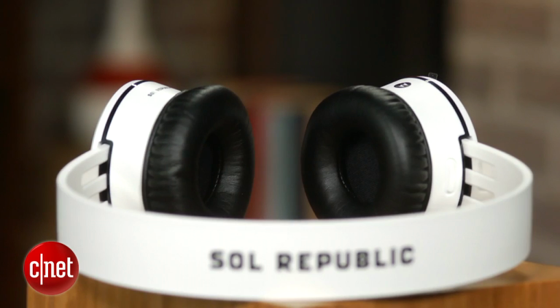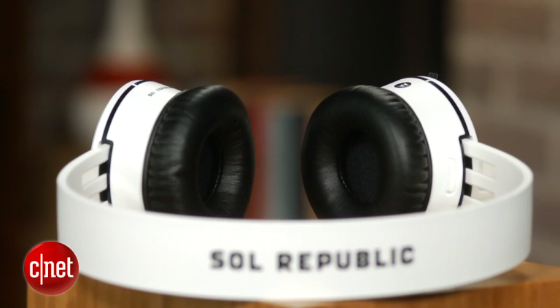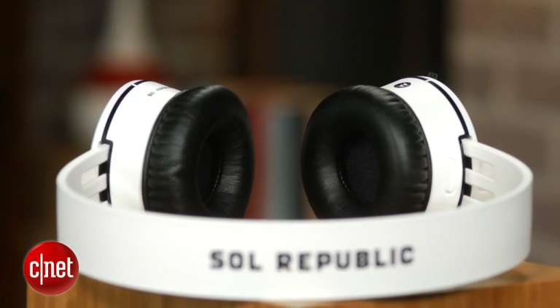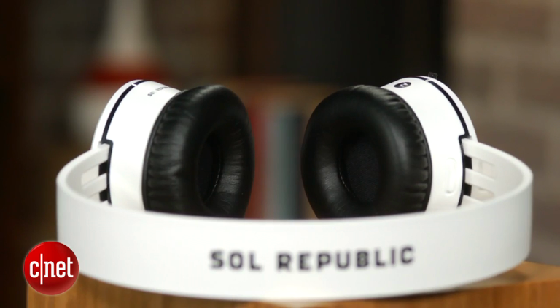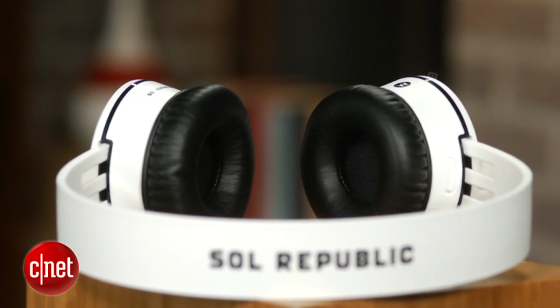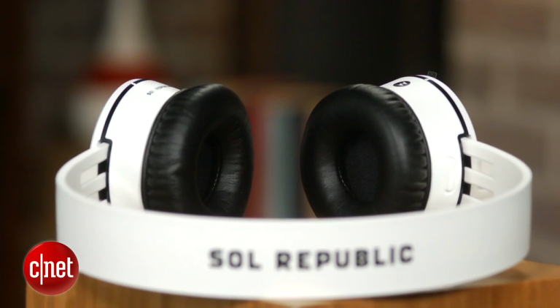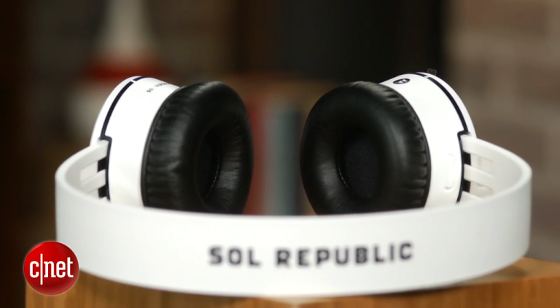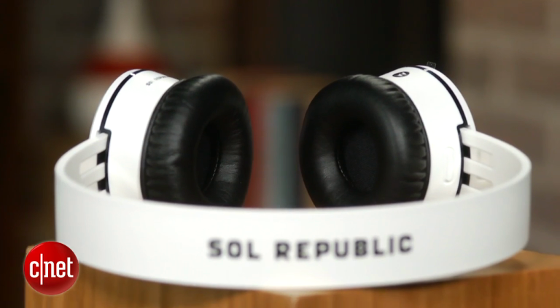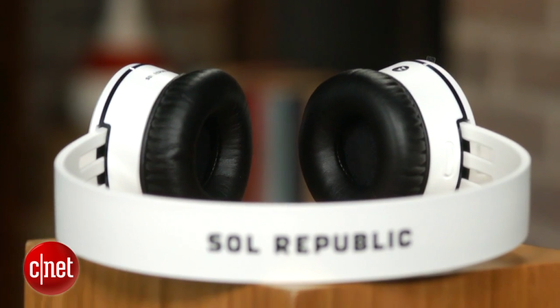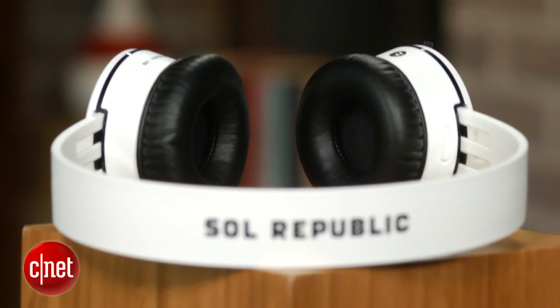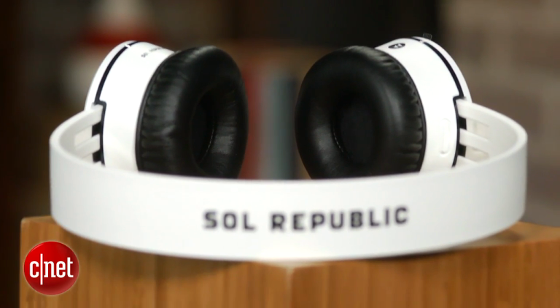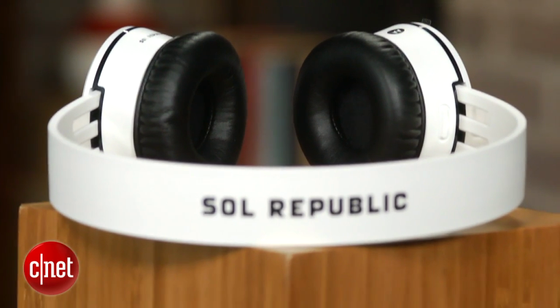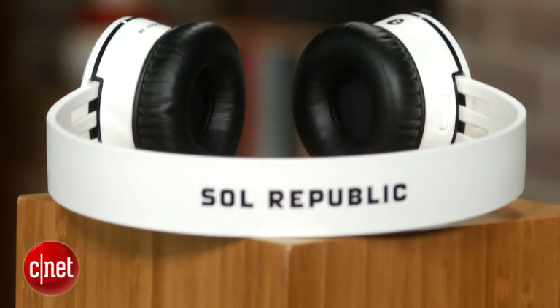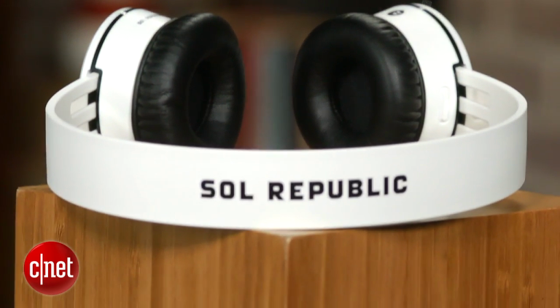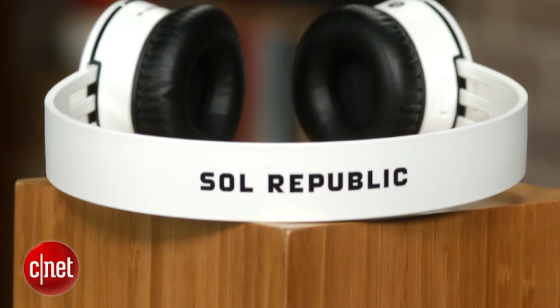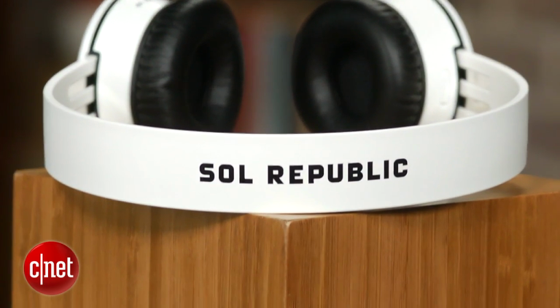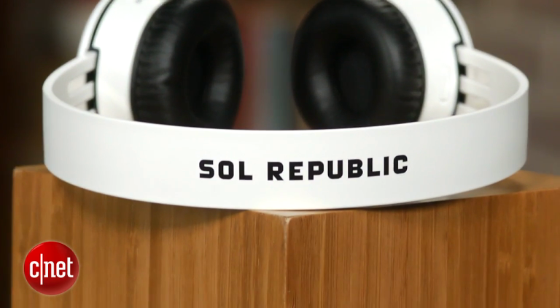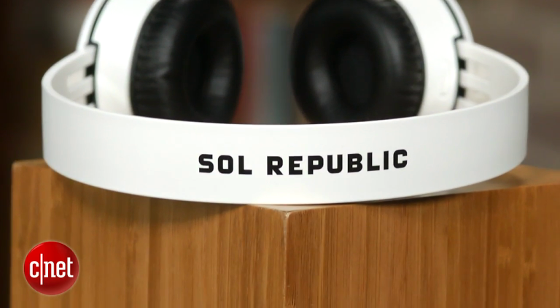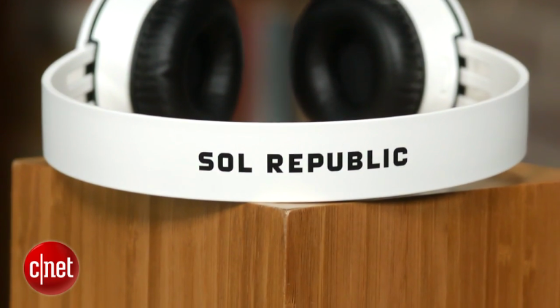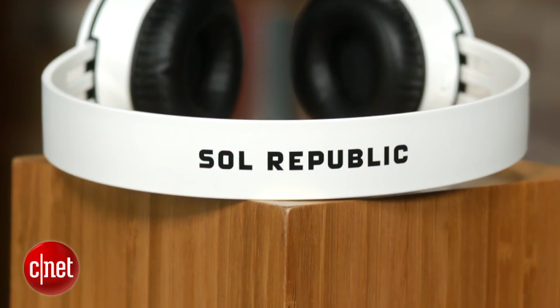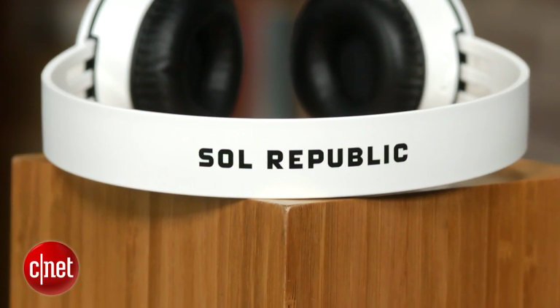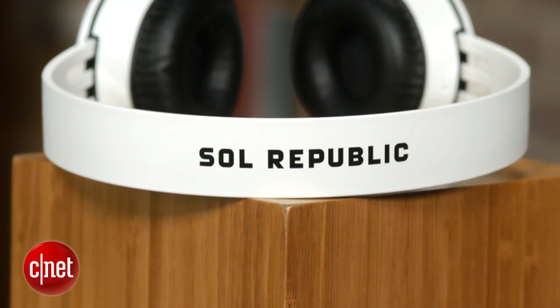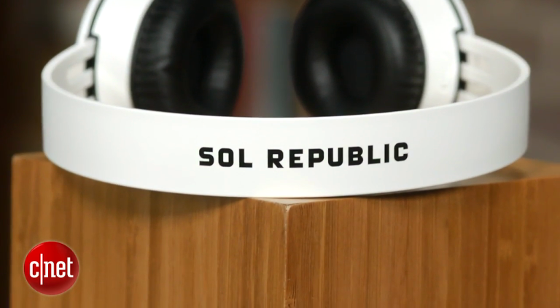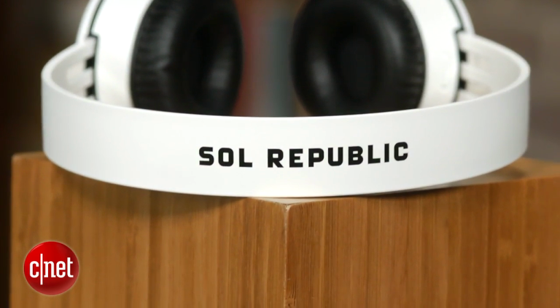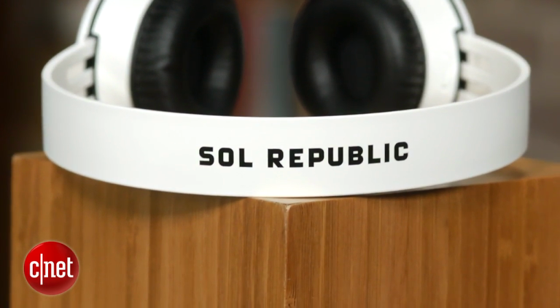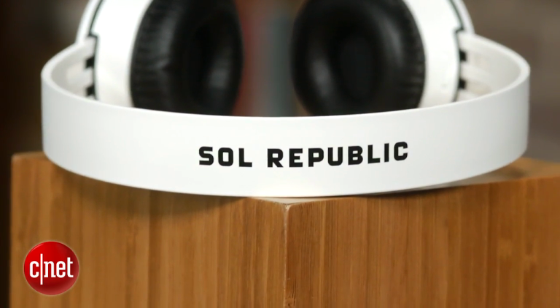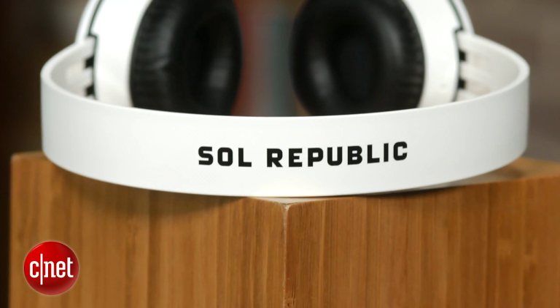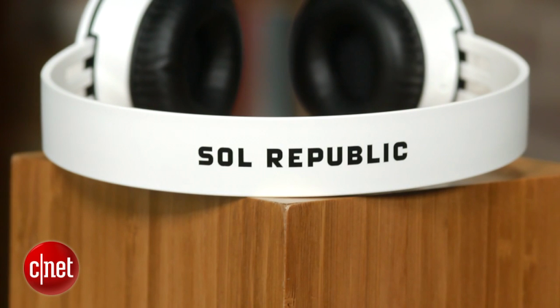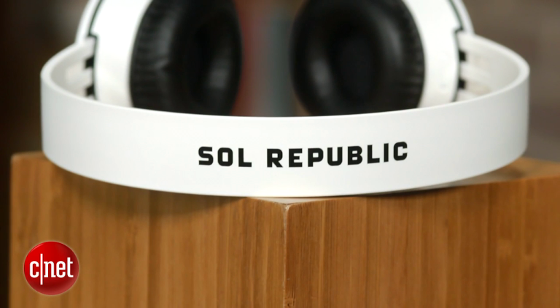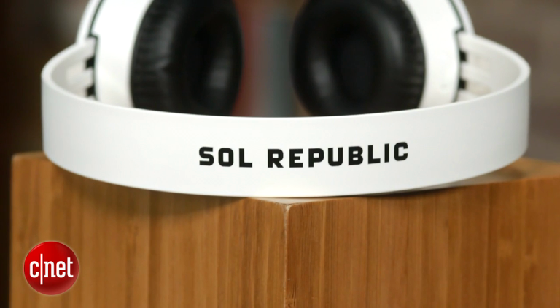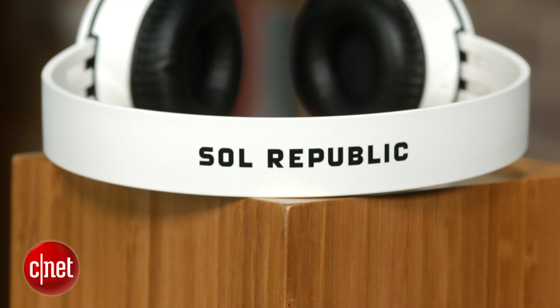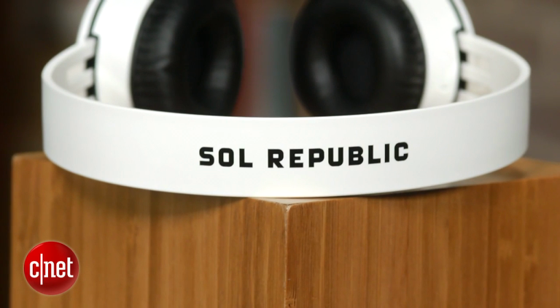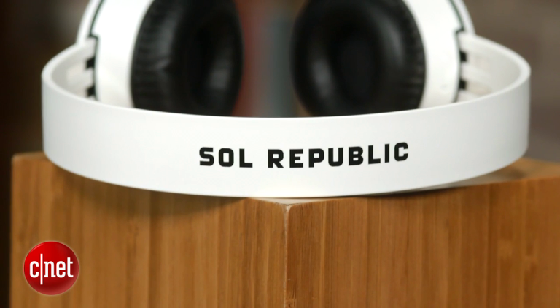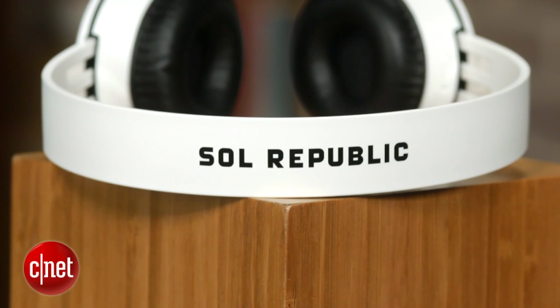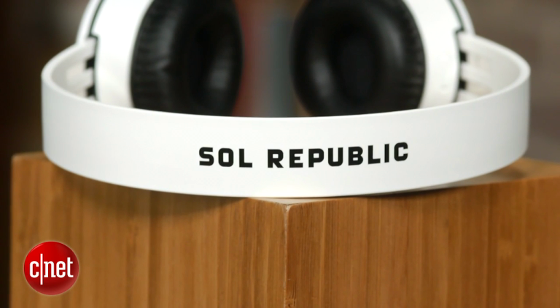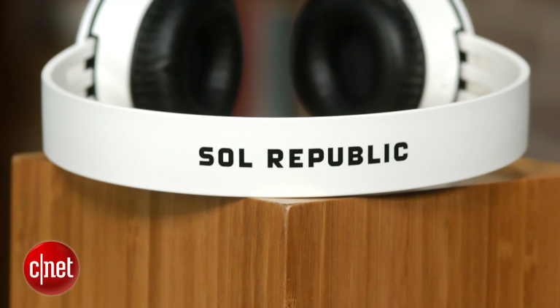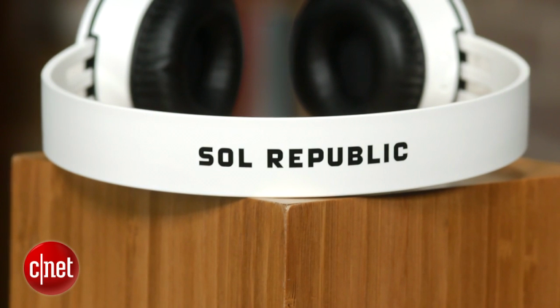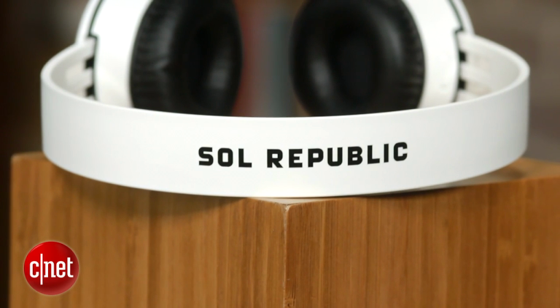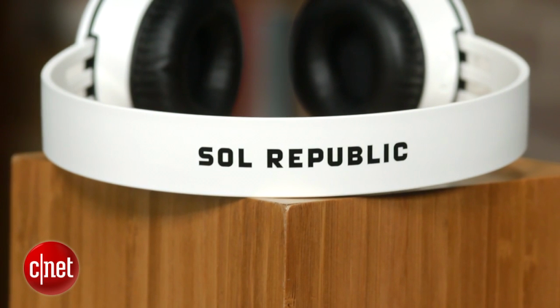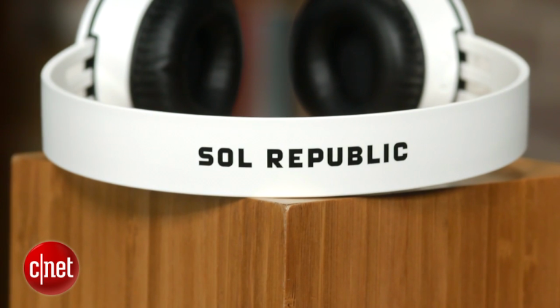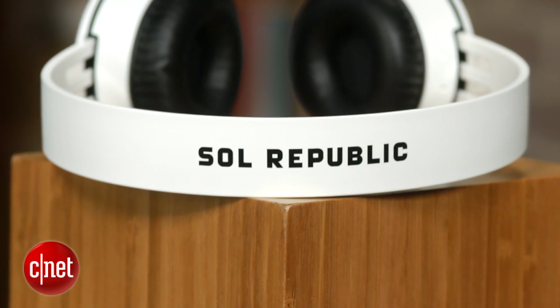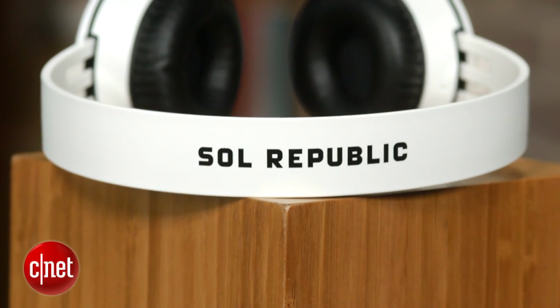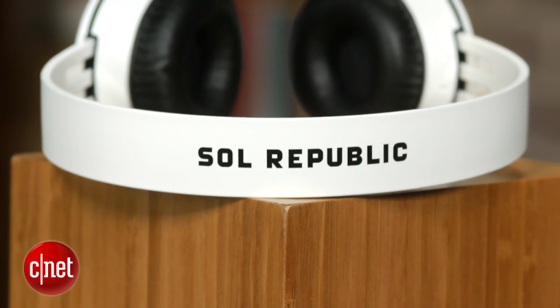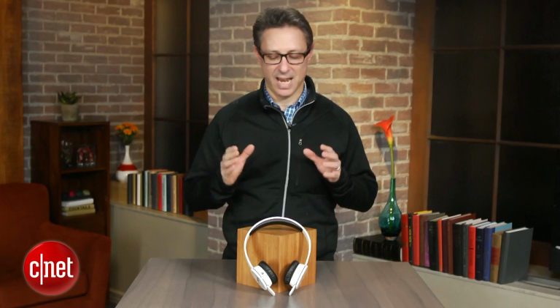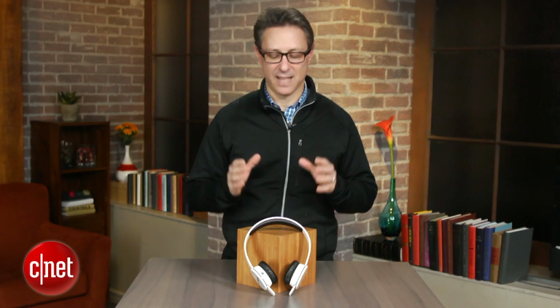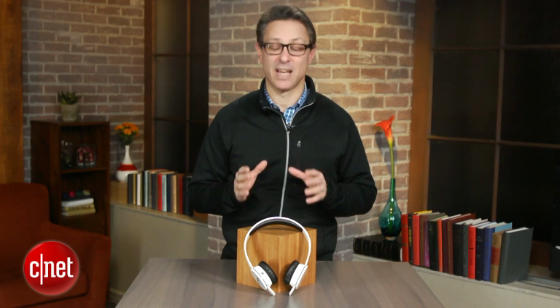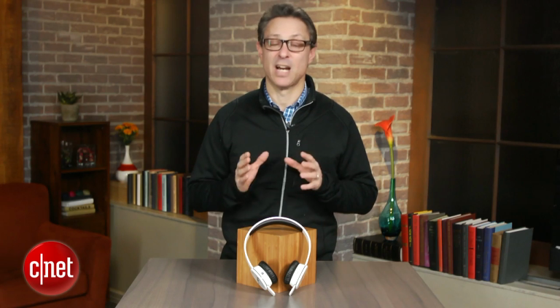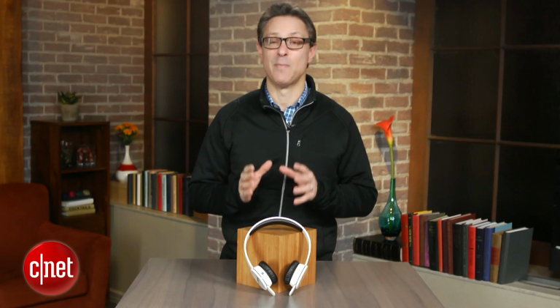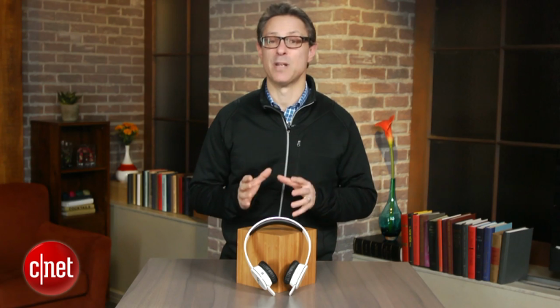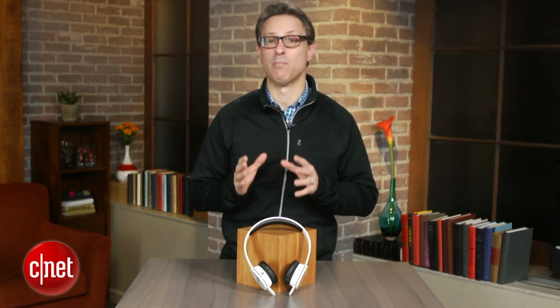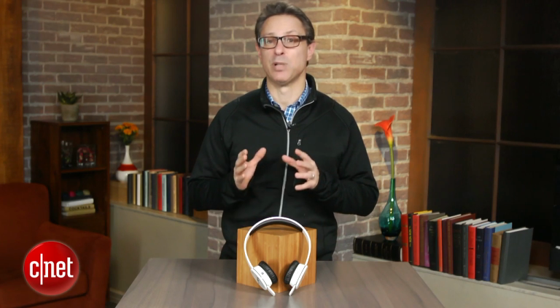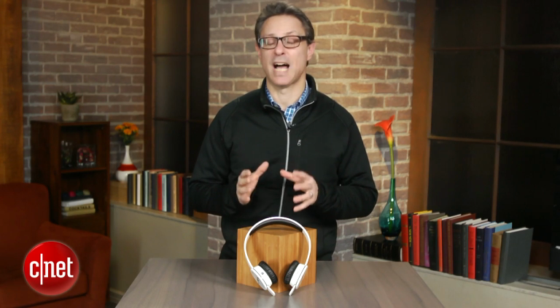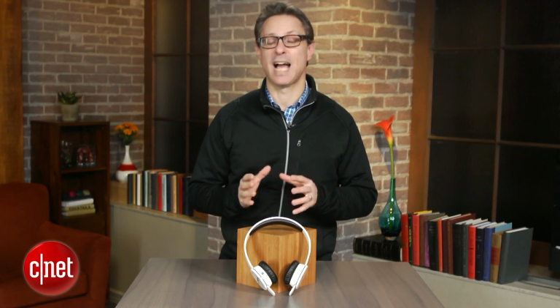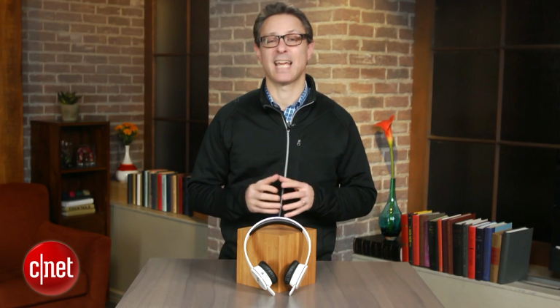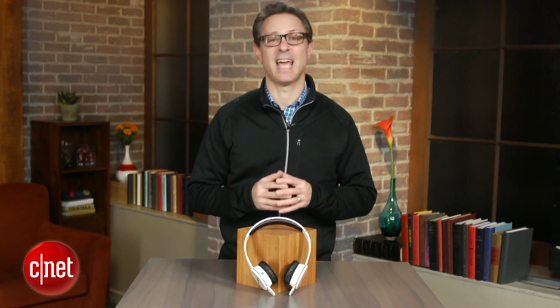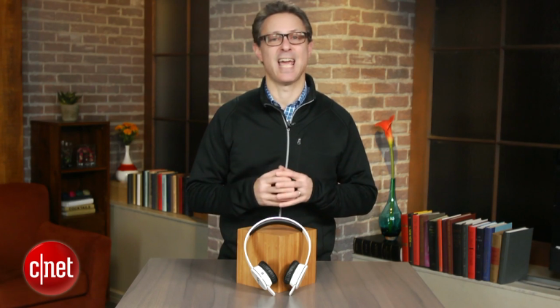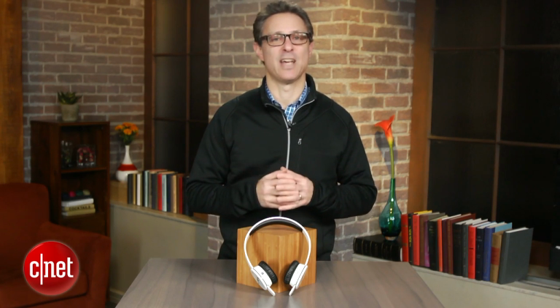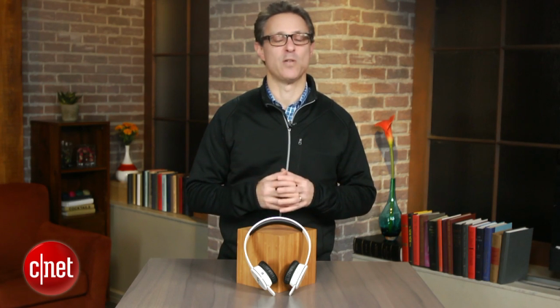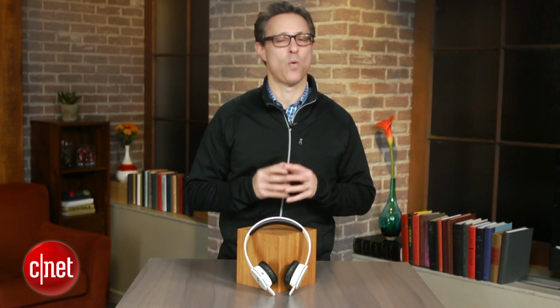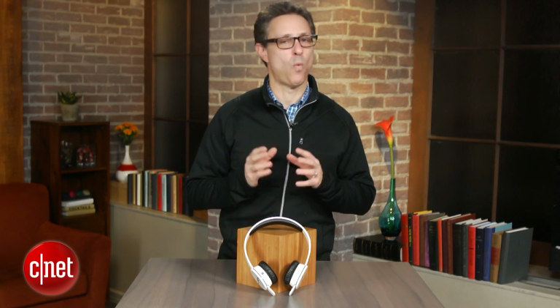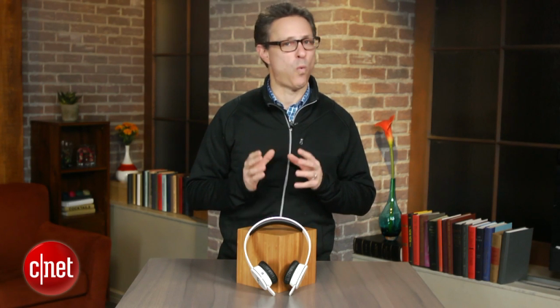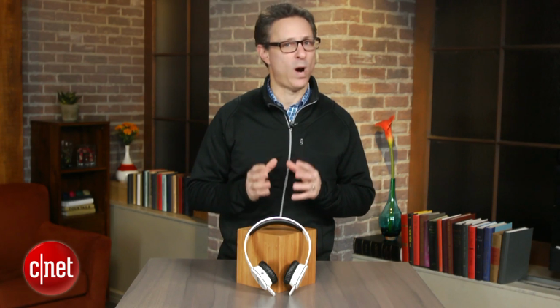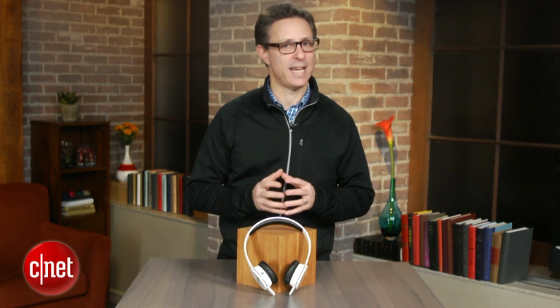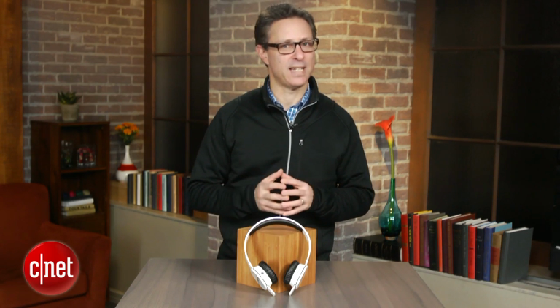These are under the Motorola Sol Republic brand, and they come in black and white.